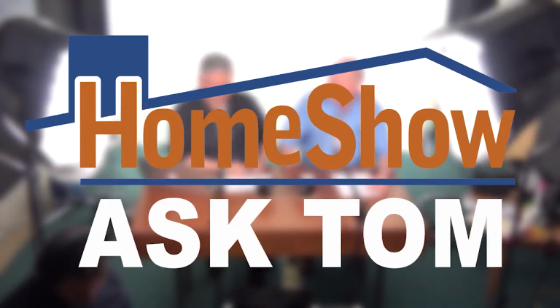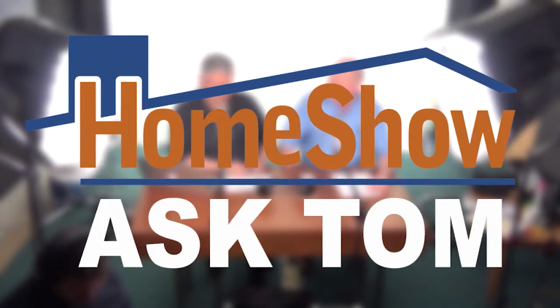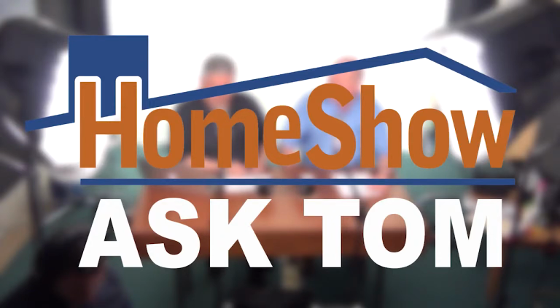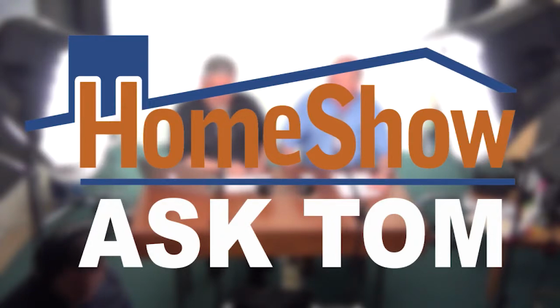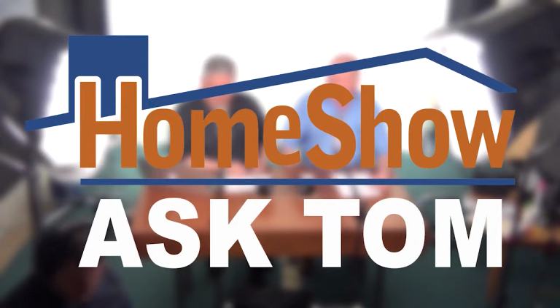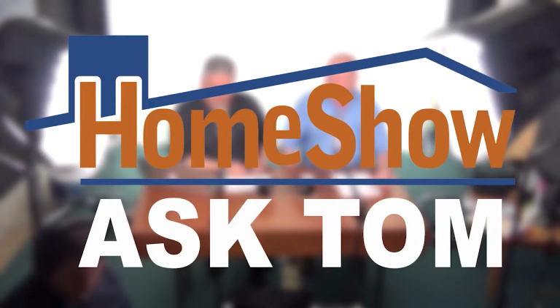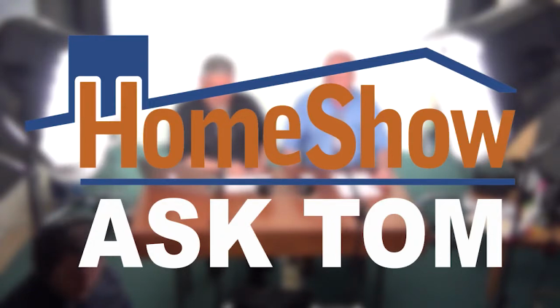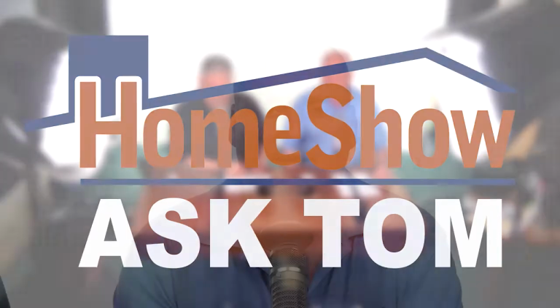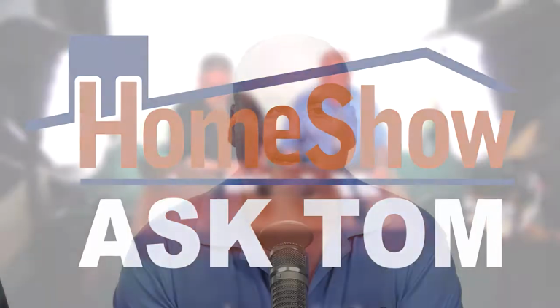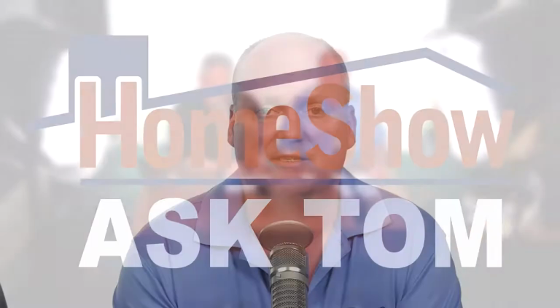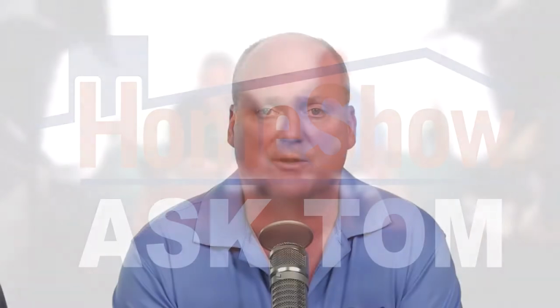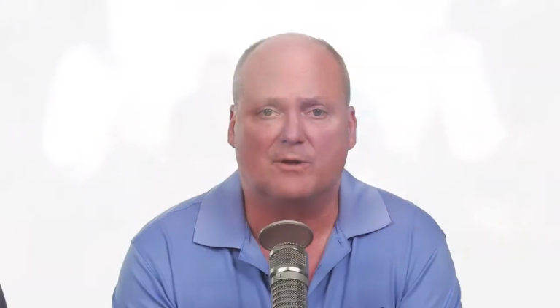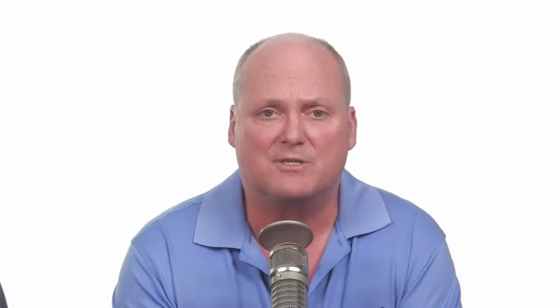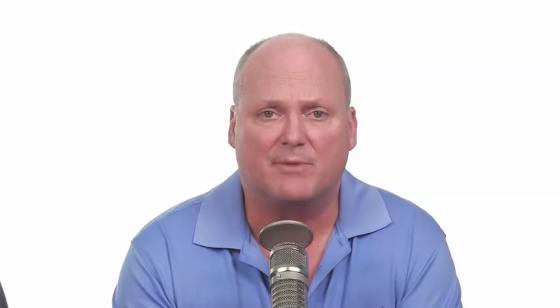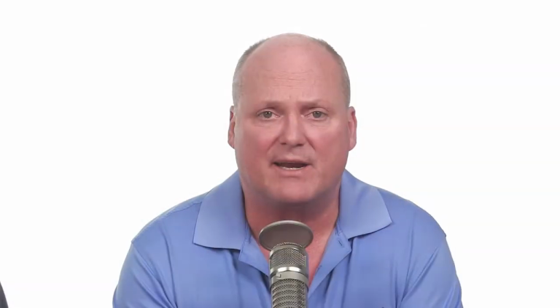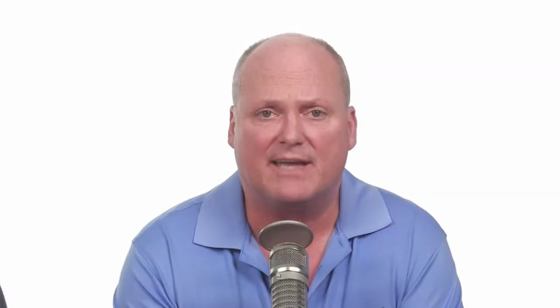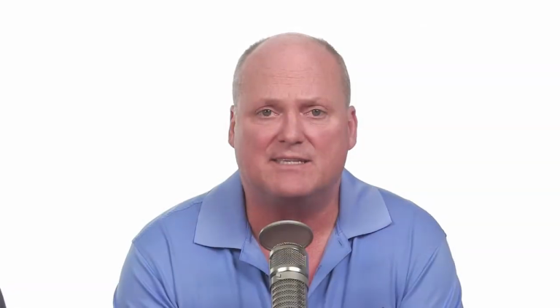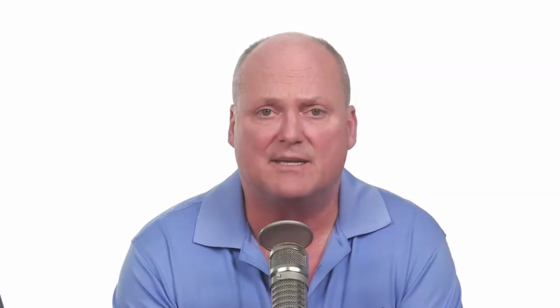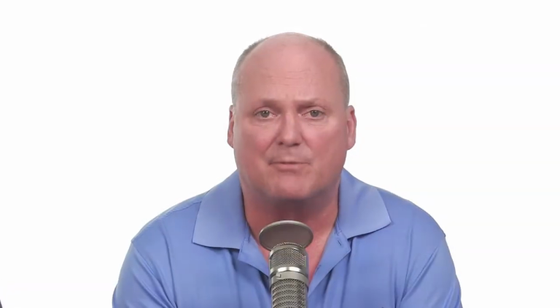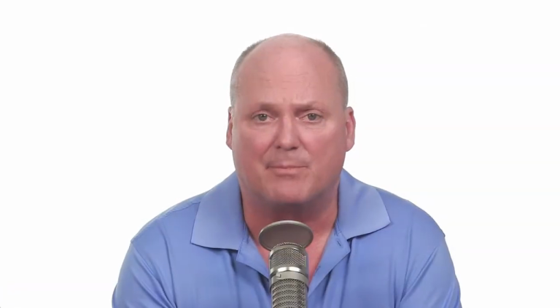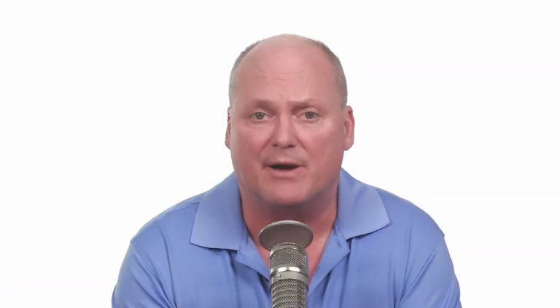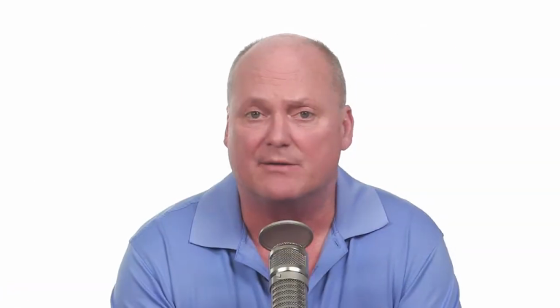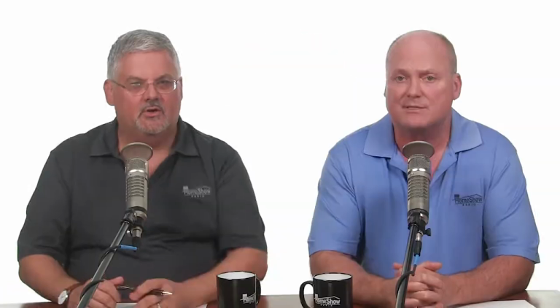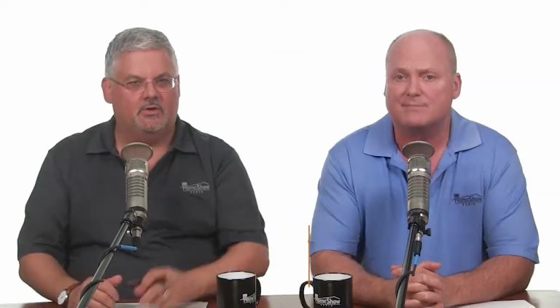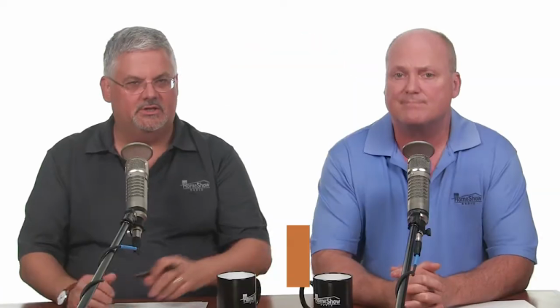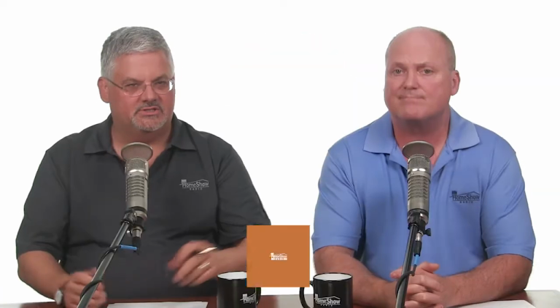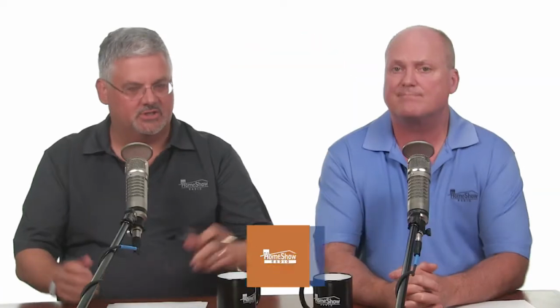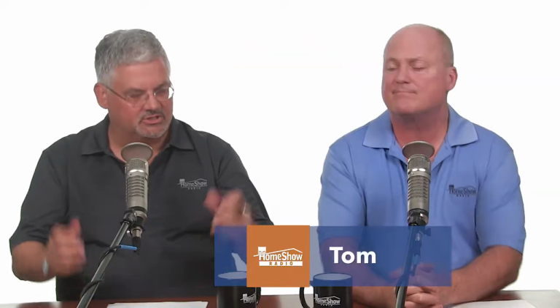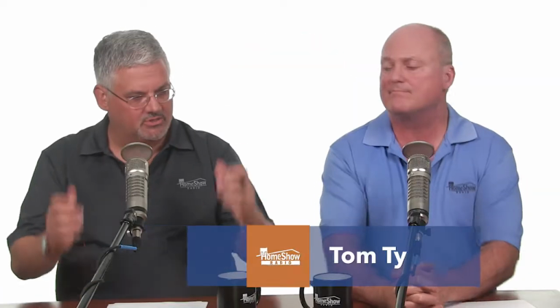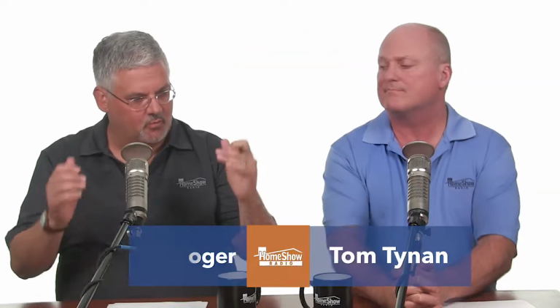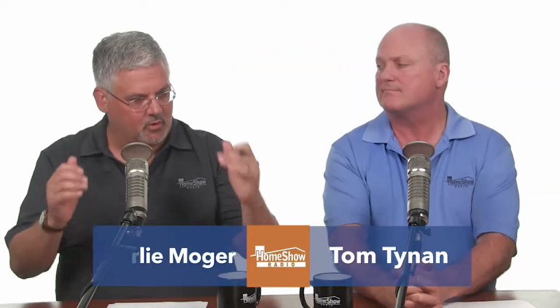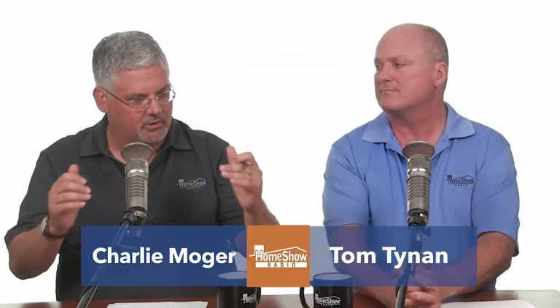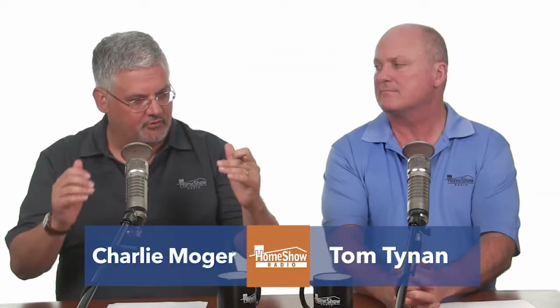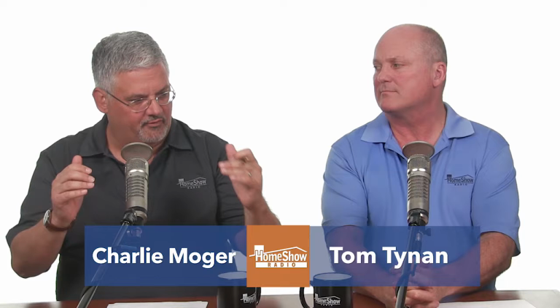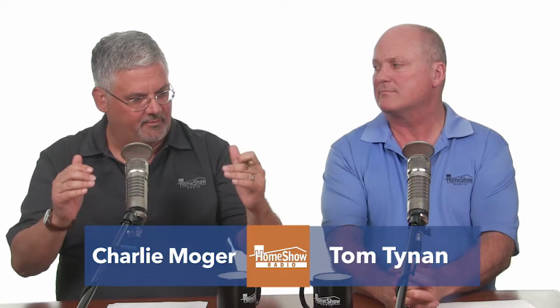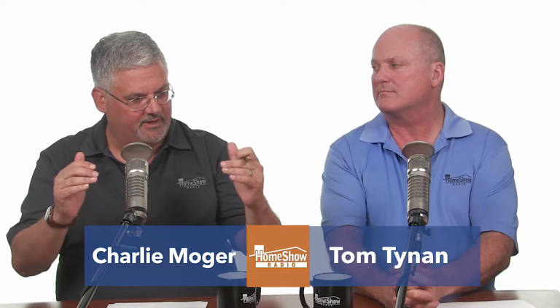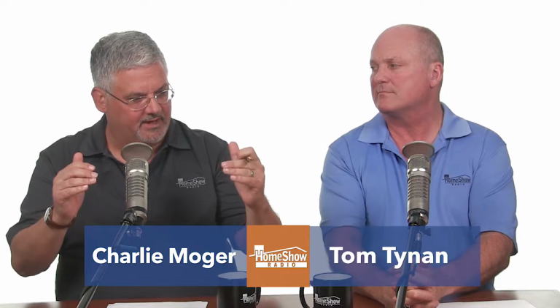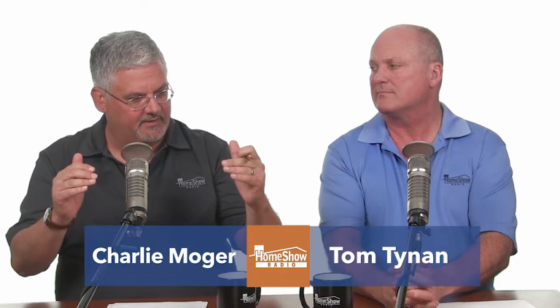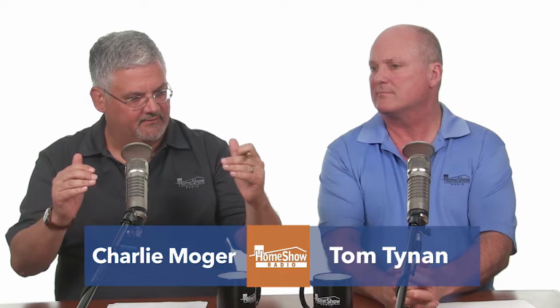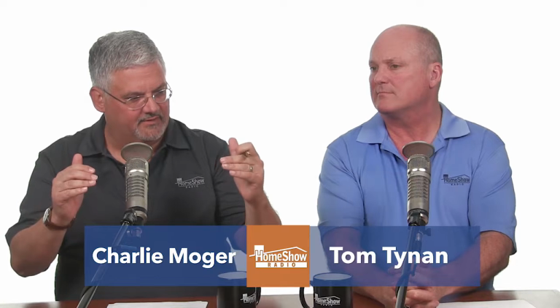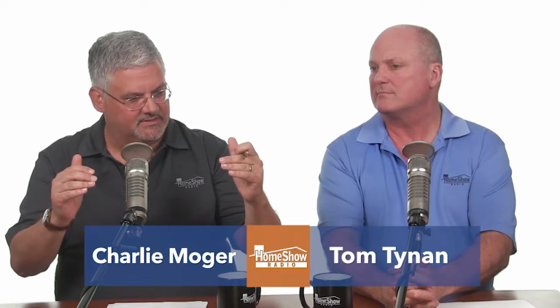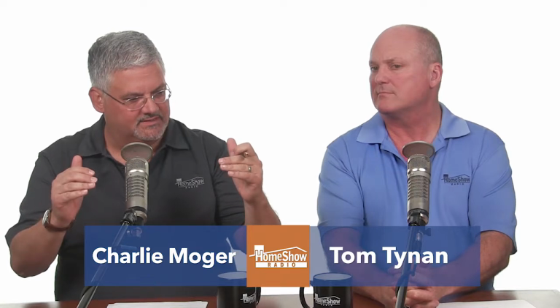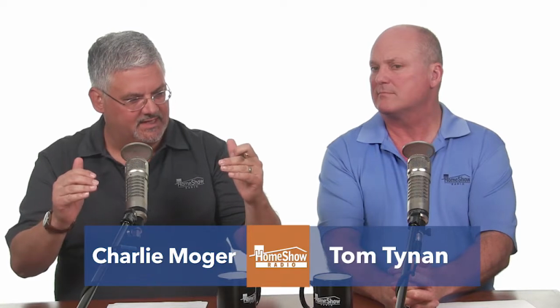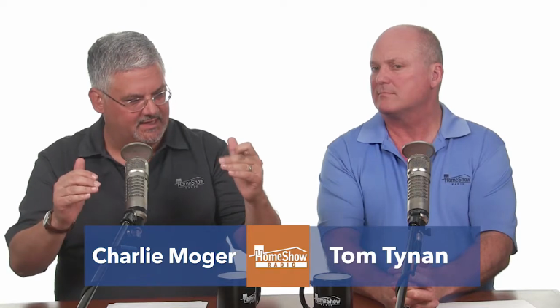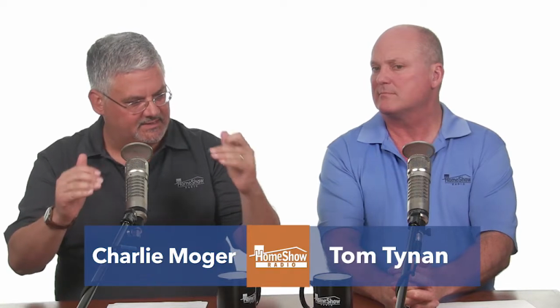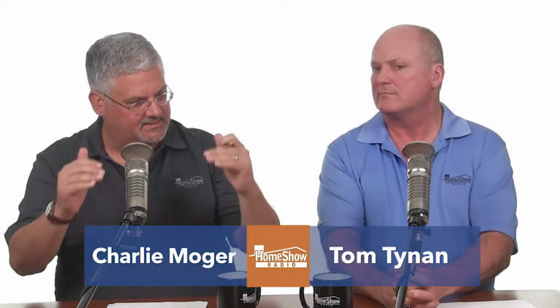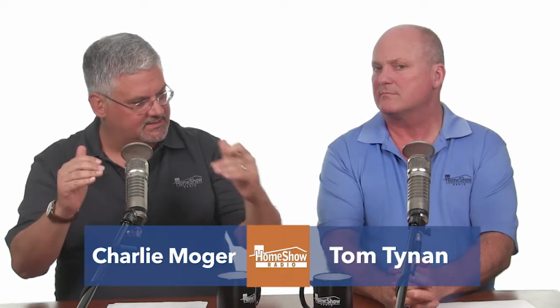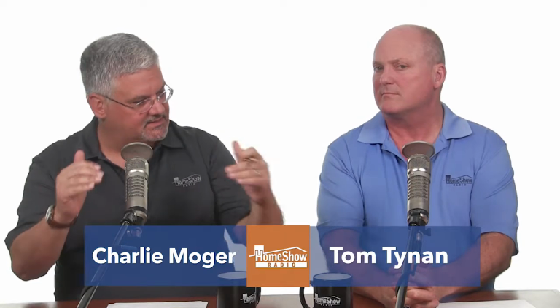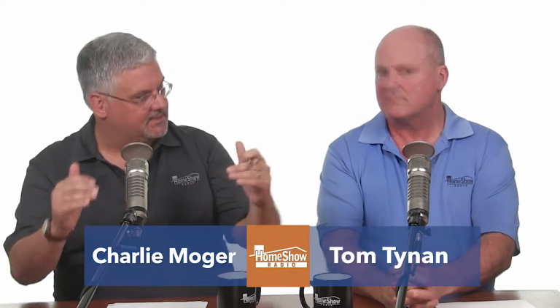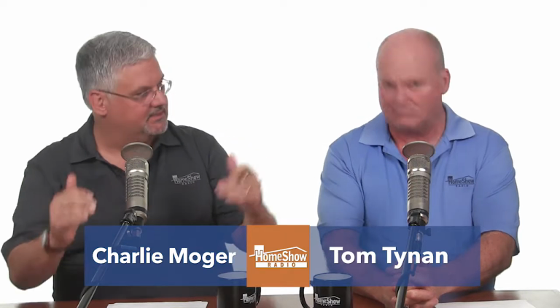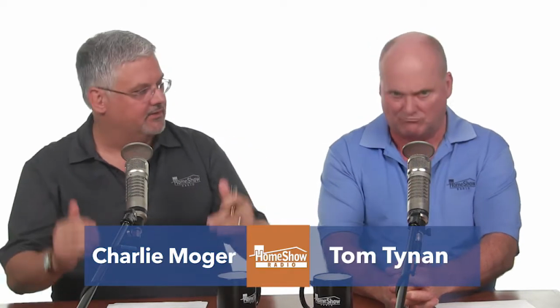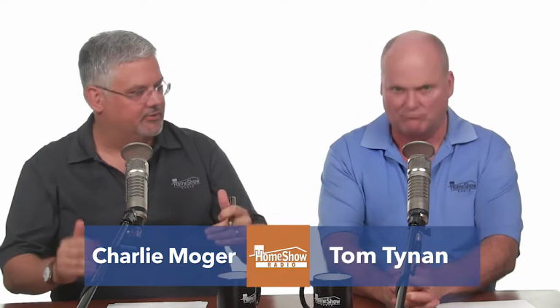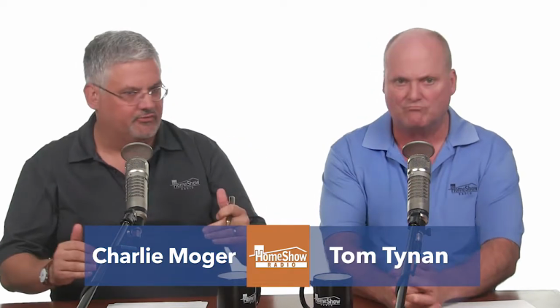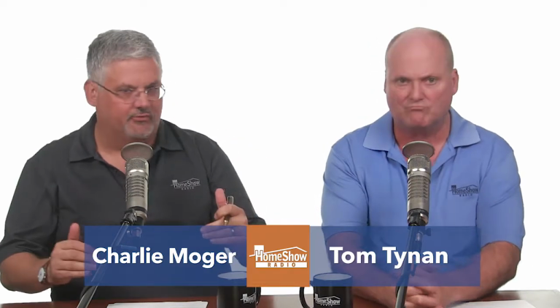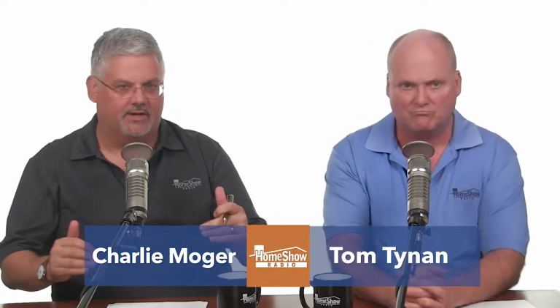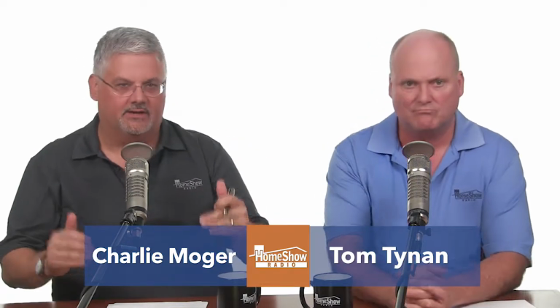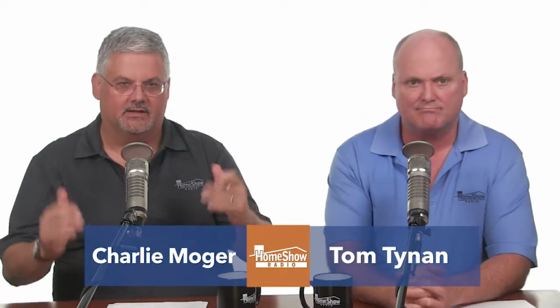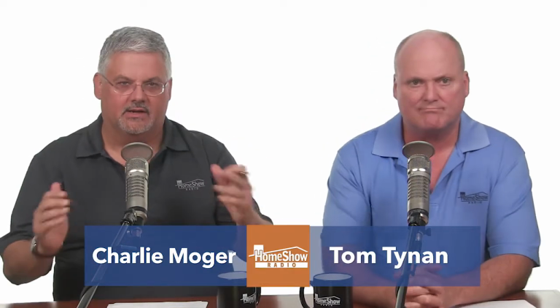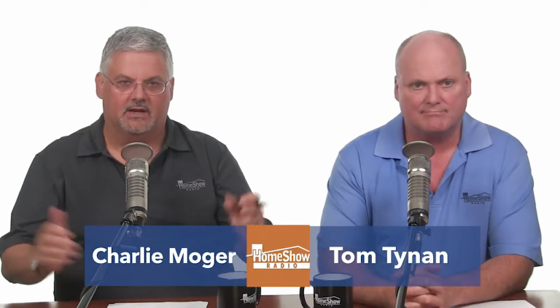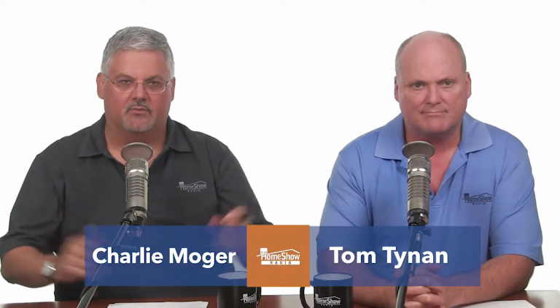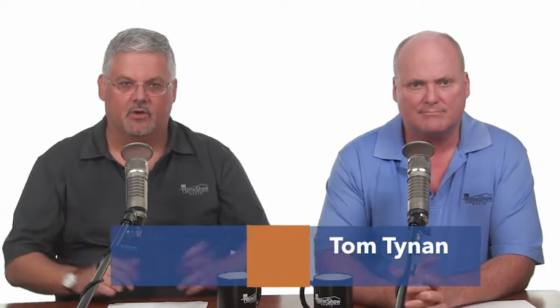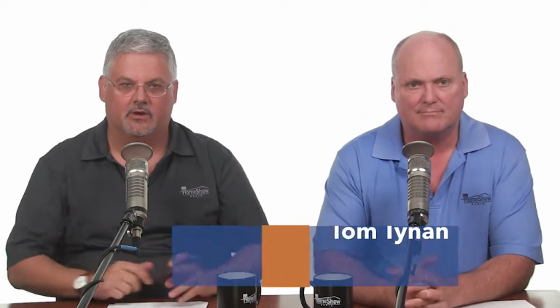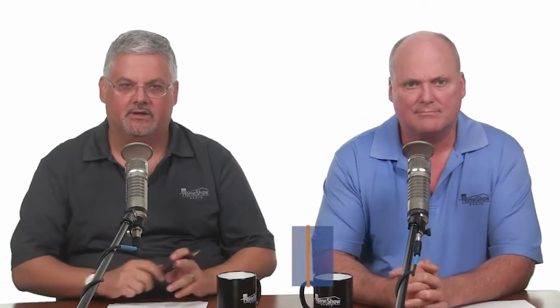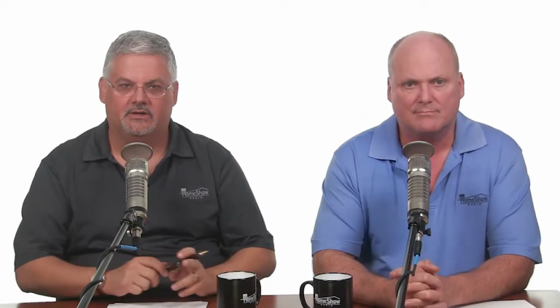Arnold from Sugar Land has a question about AC repairs. He saw some water dripping out of his AC secondary drain, and it got him worried.